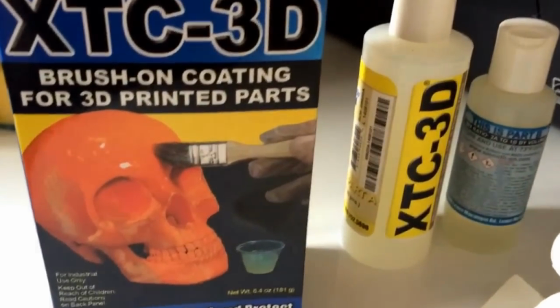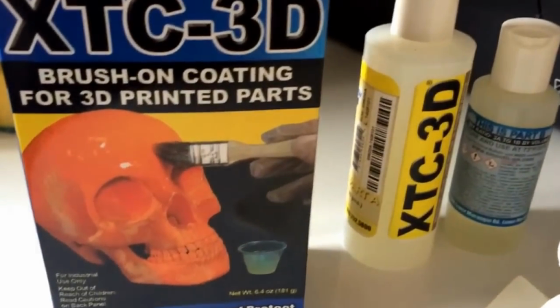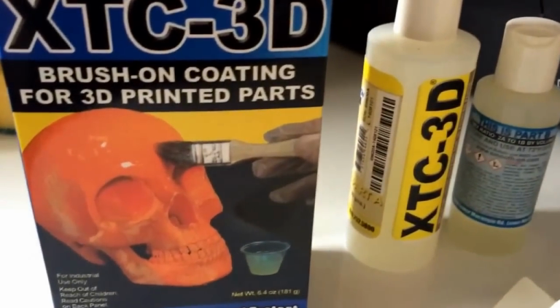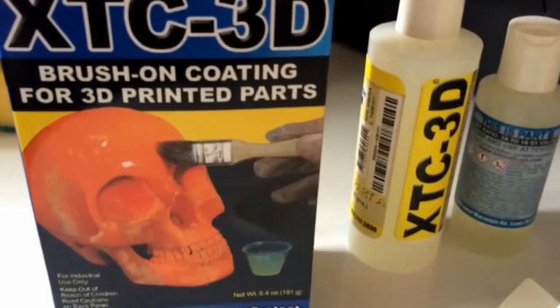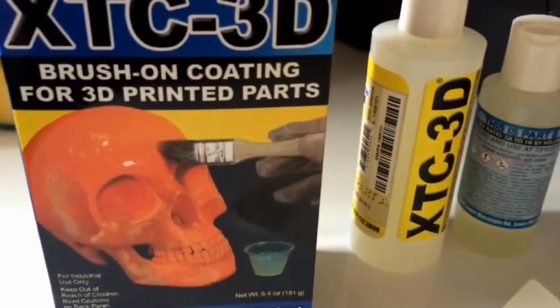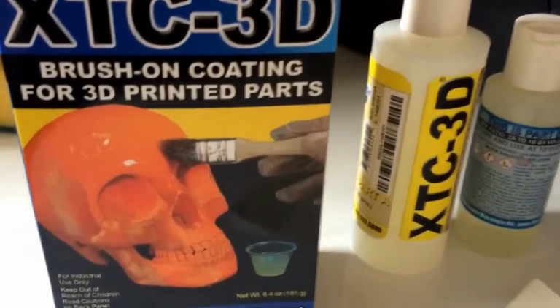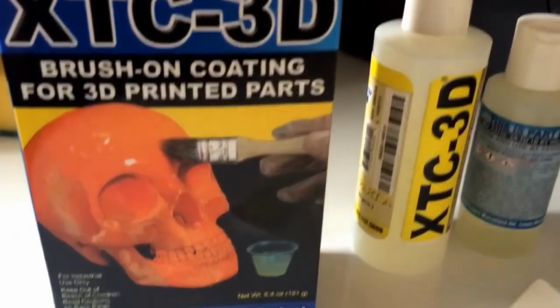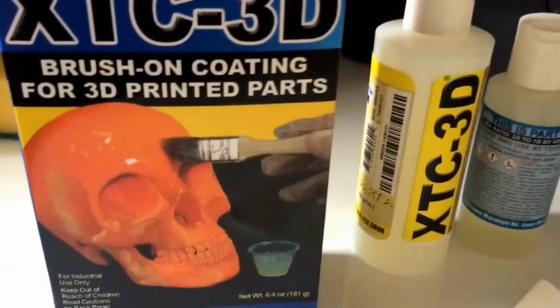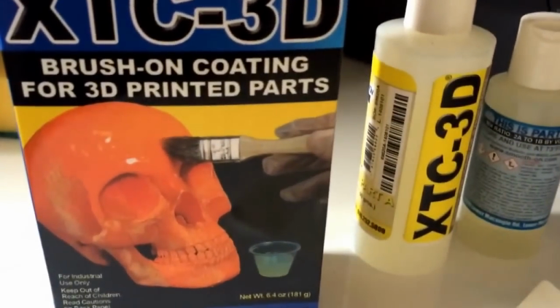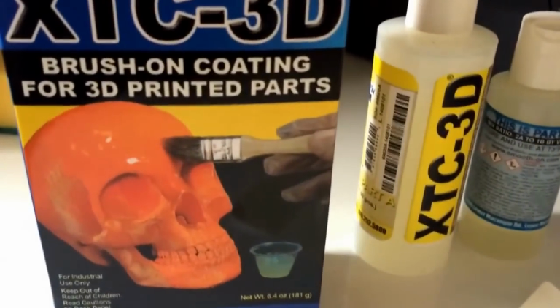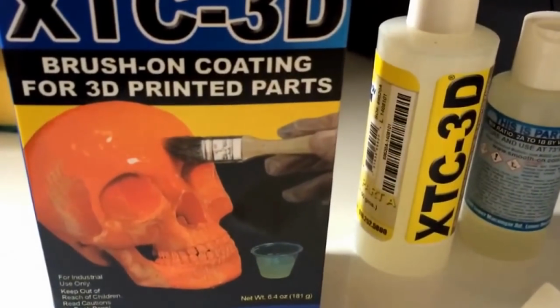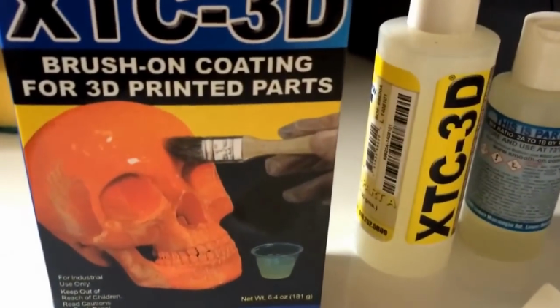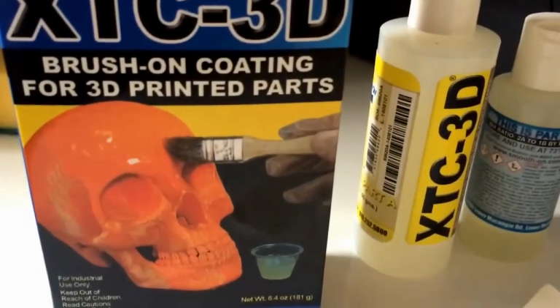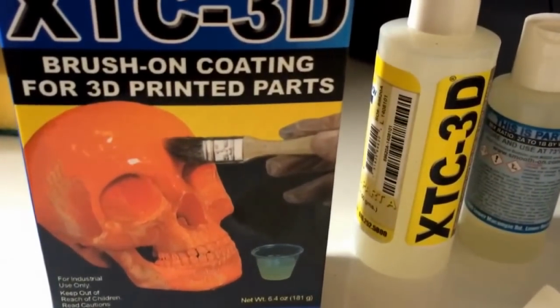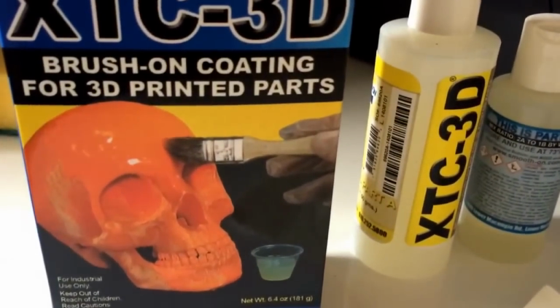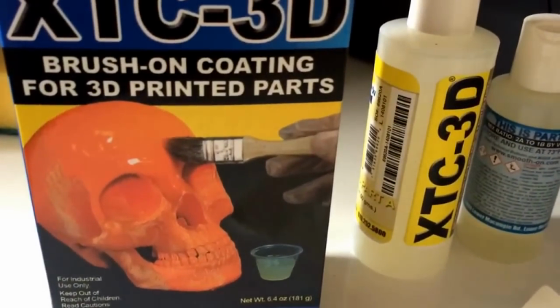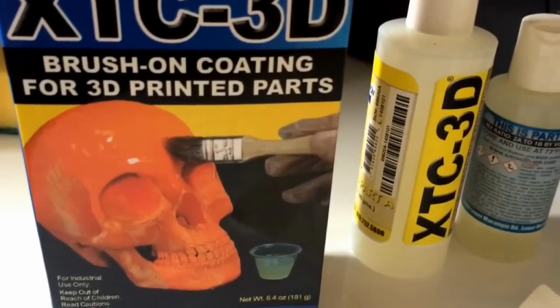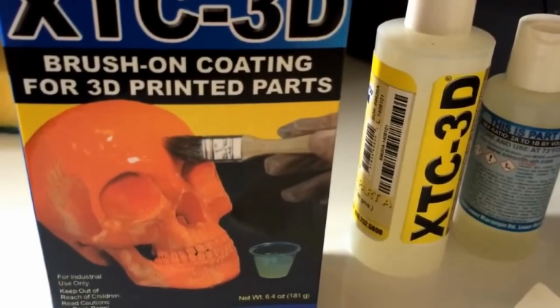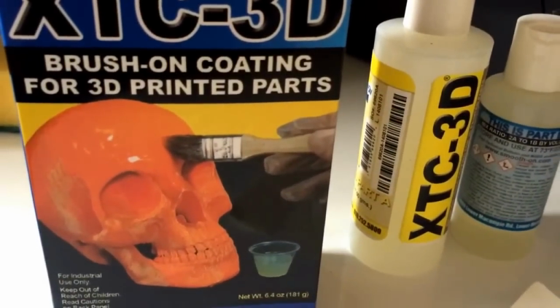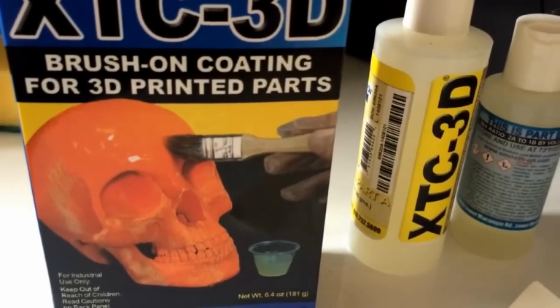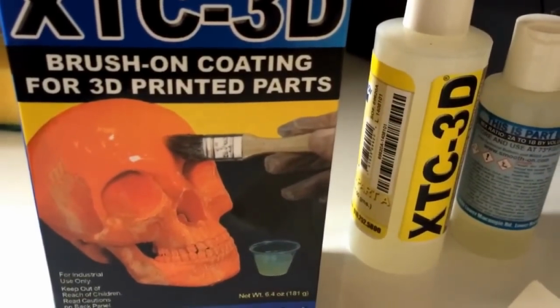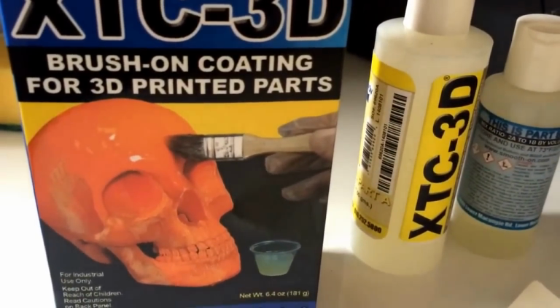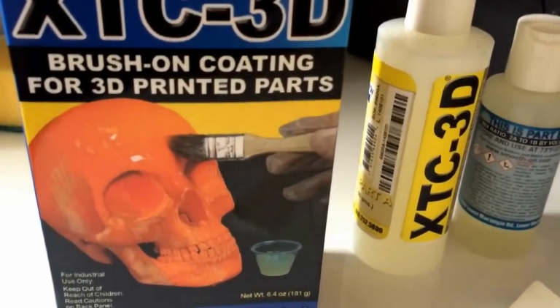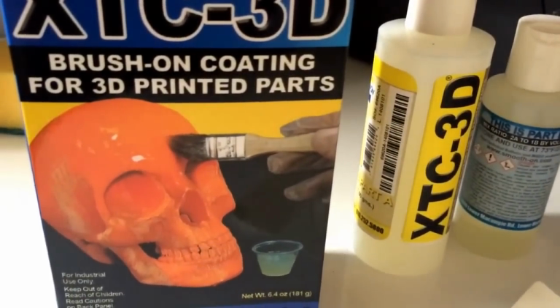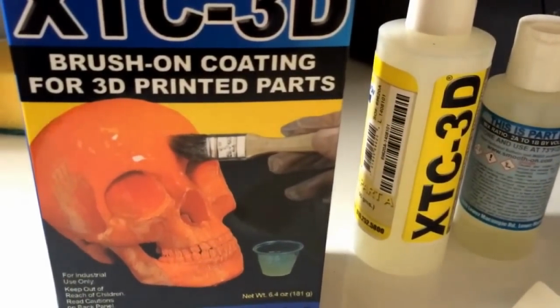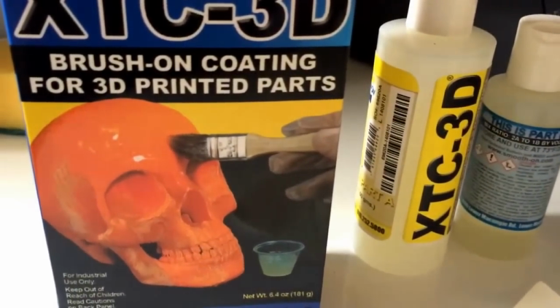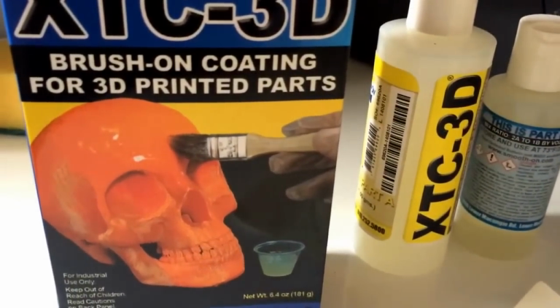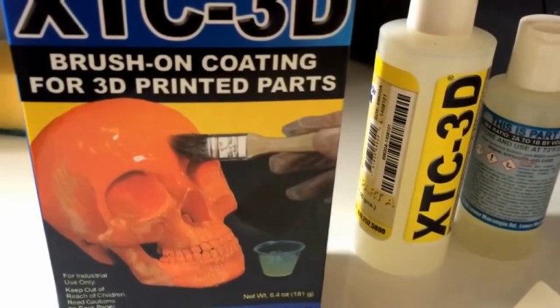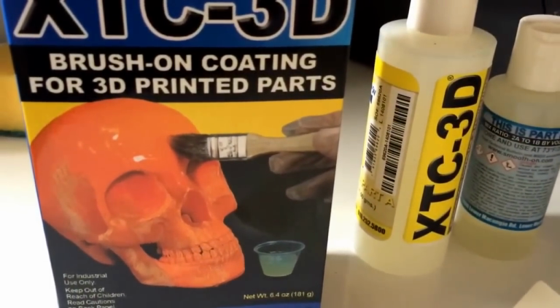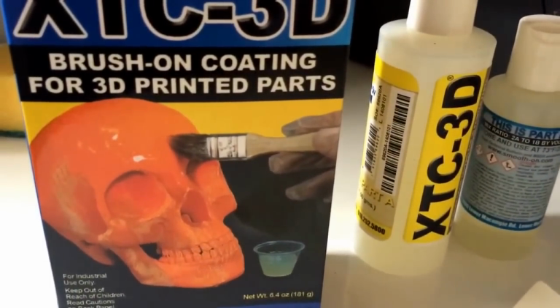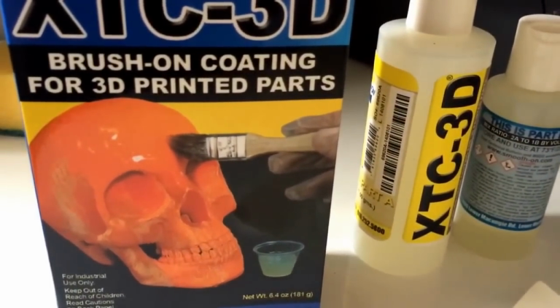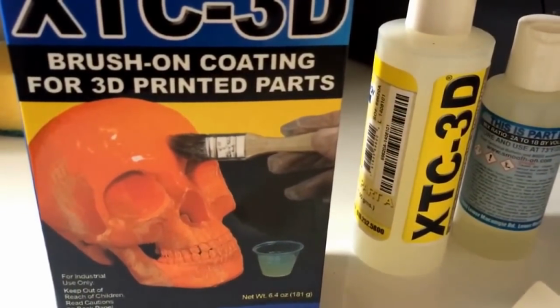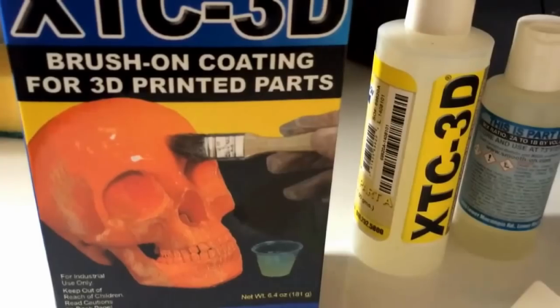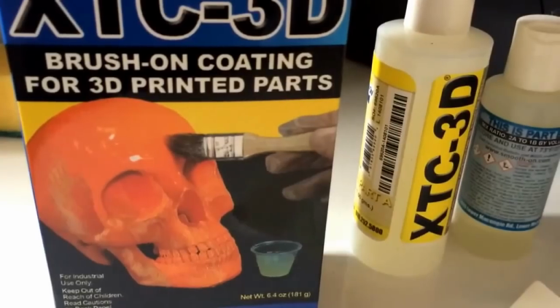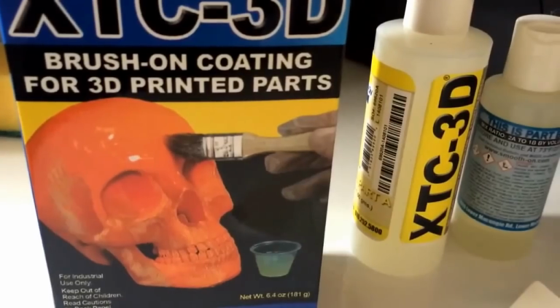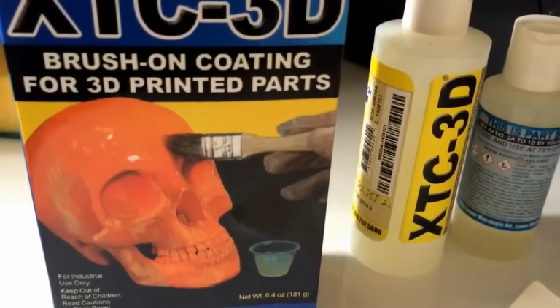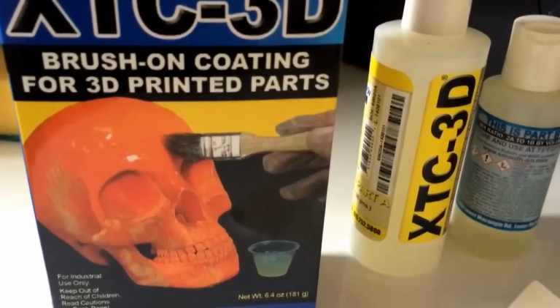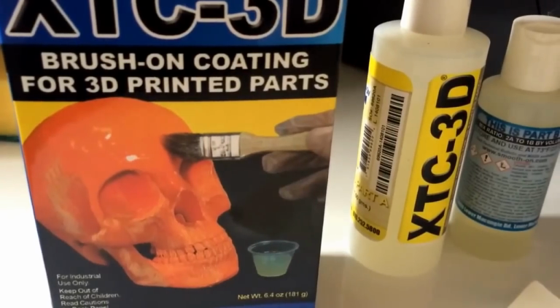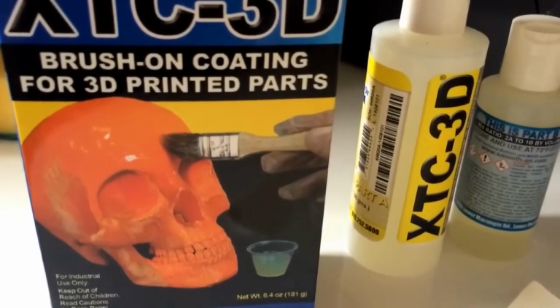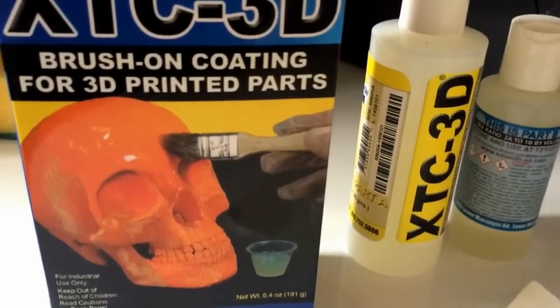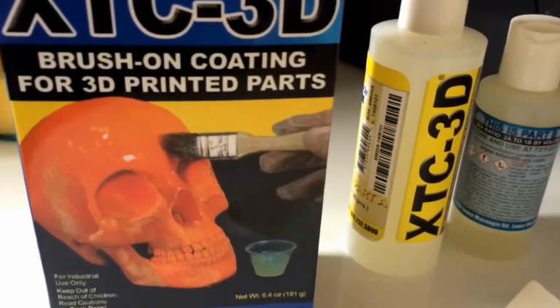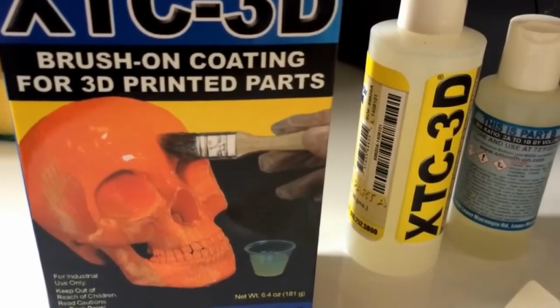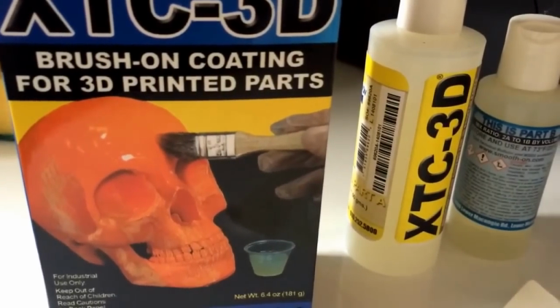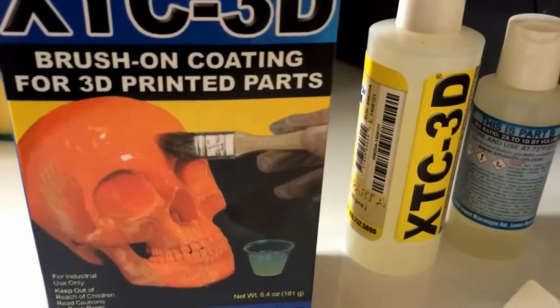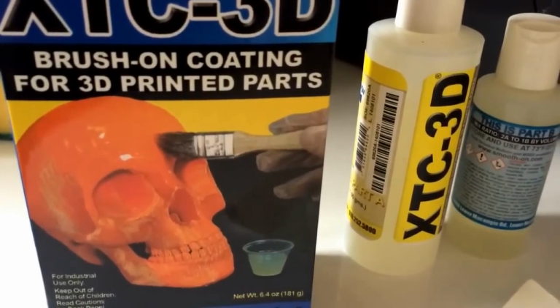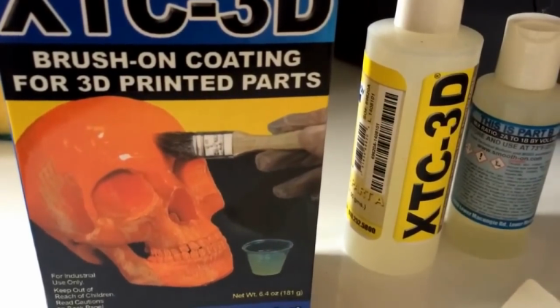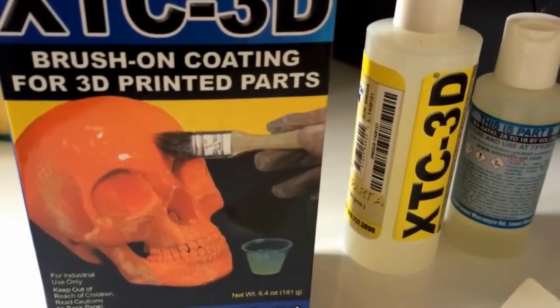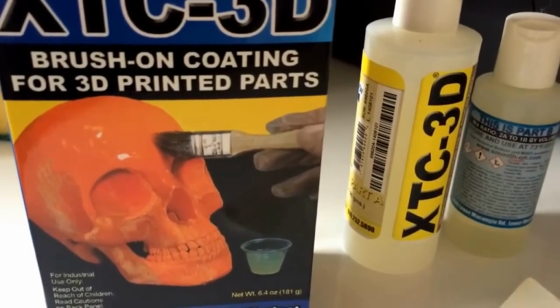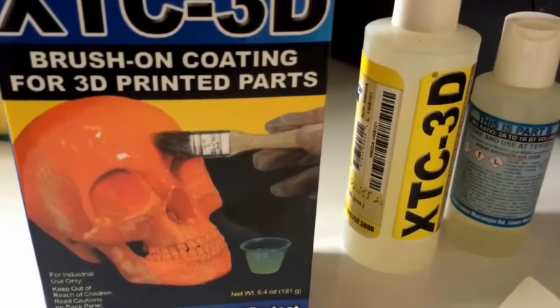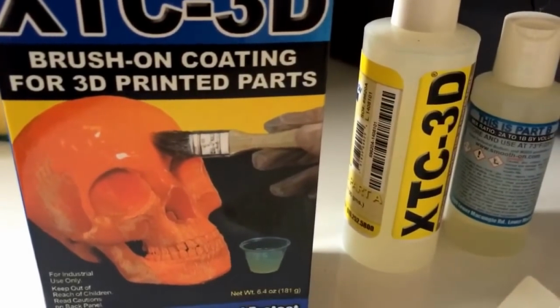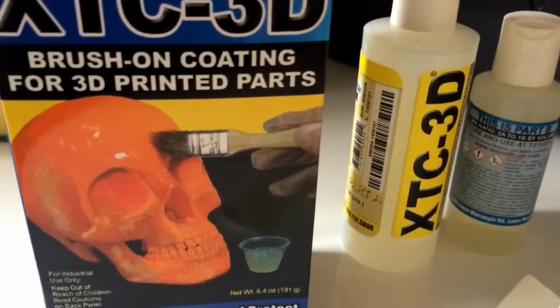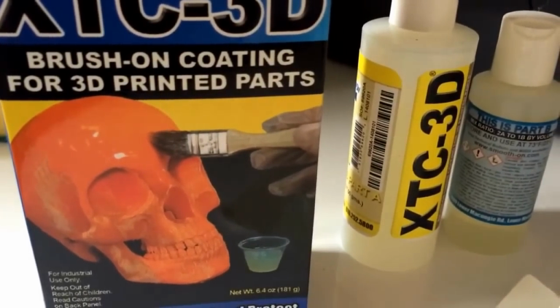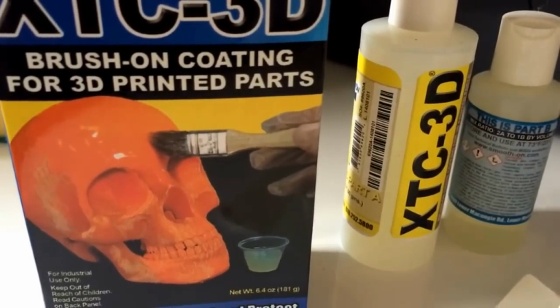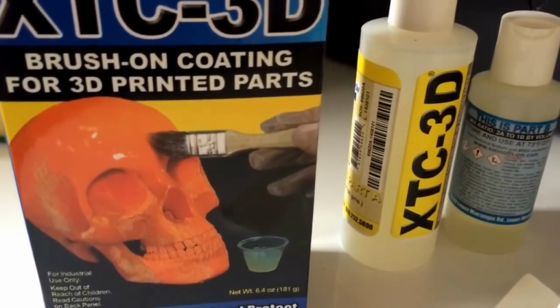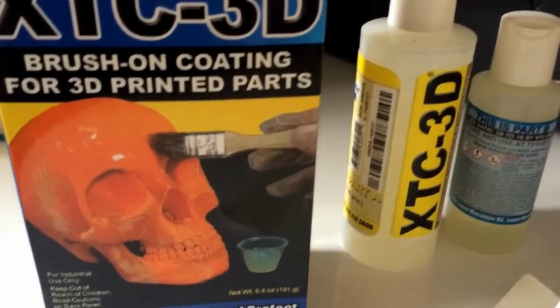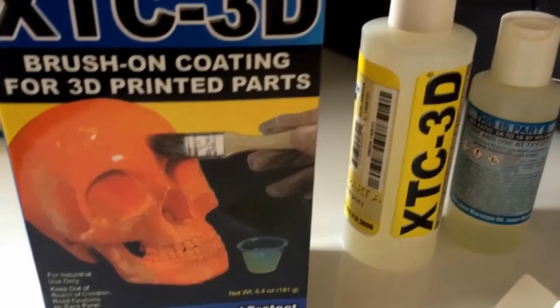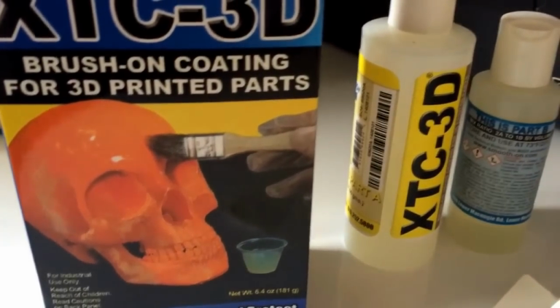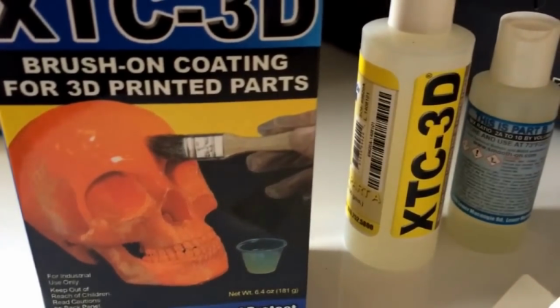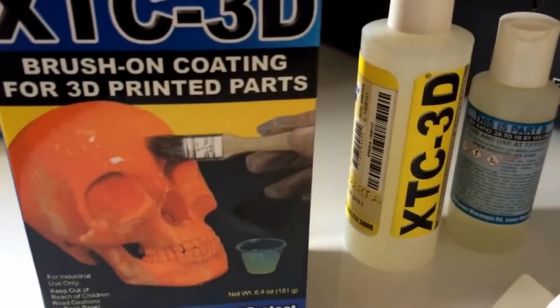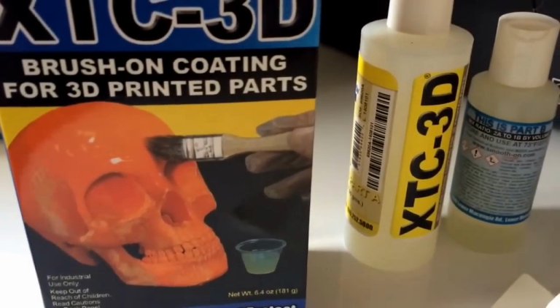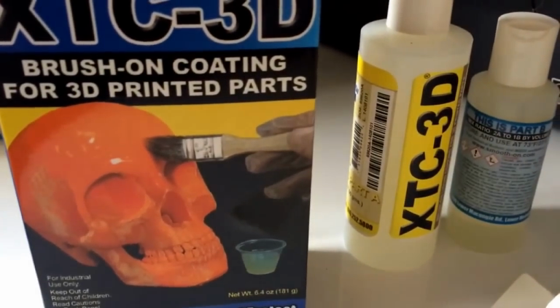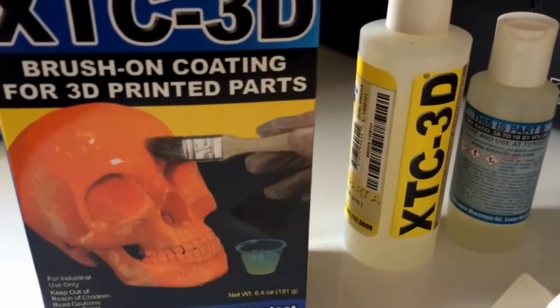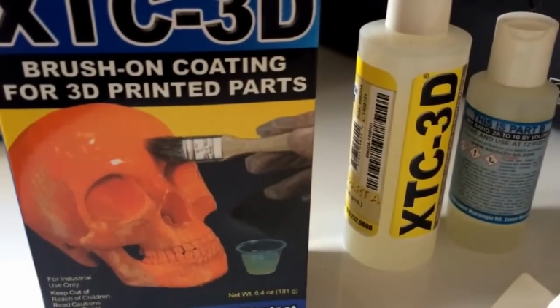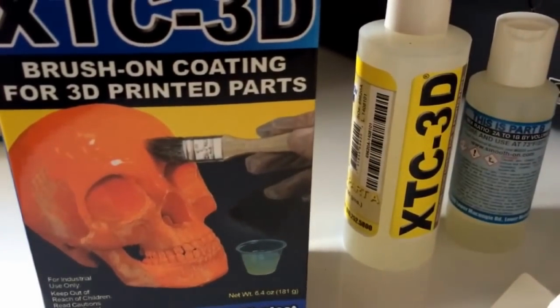XTC3D, a brush-on coating for 3D printed parts. We're going to try this out today and see how we get on.